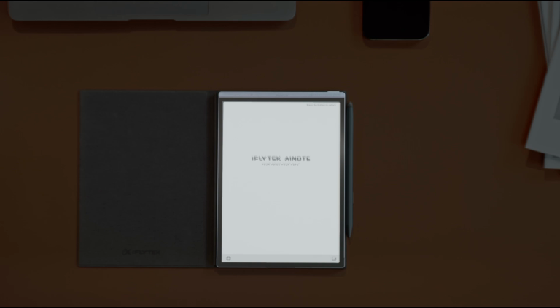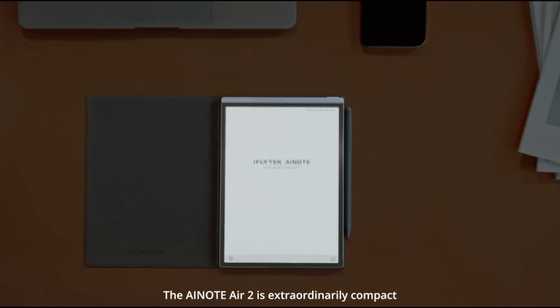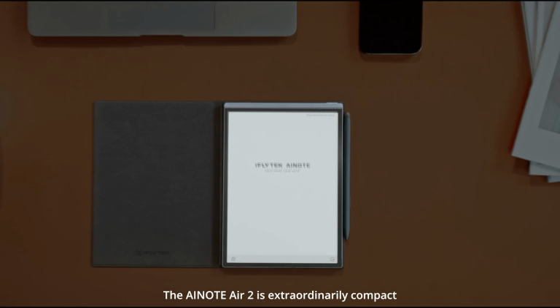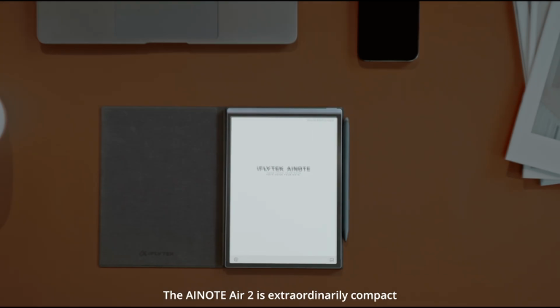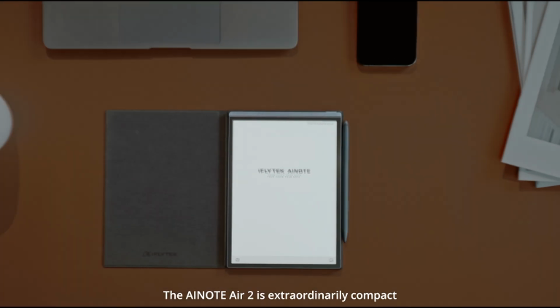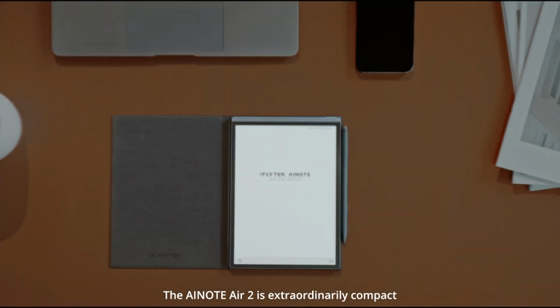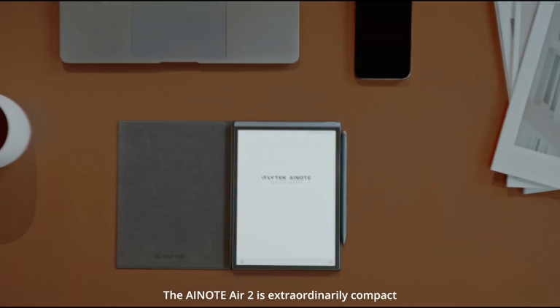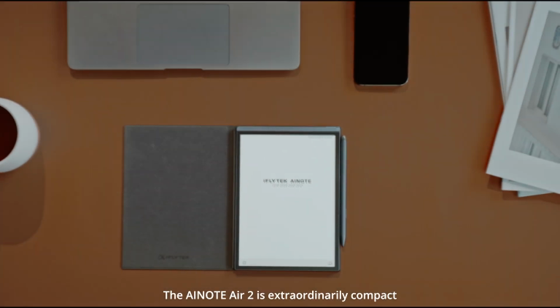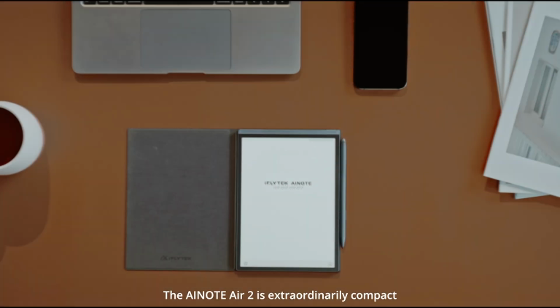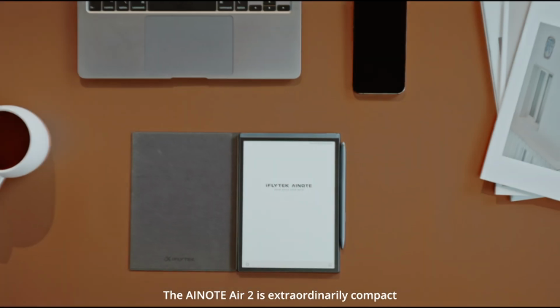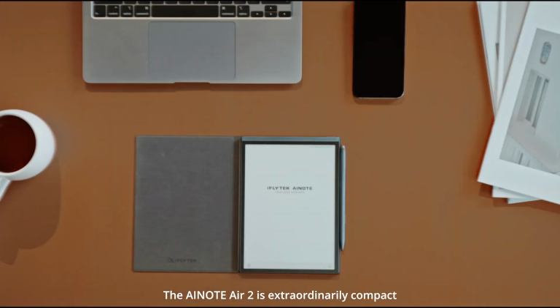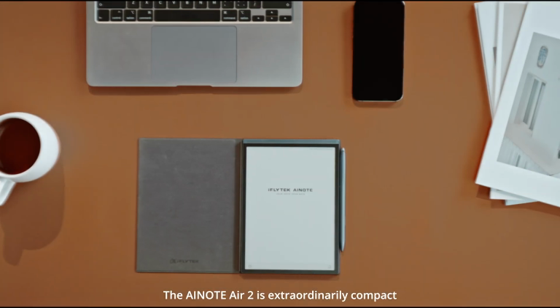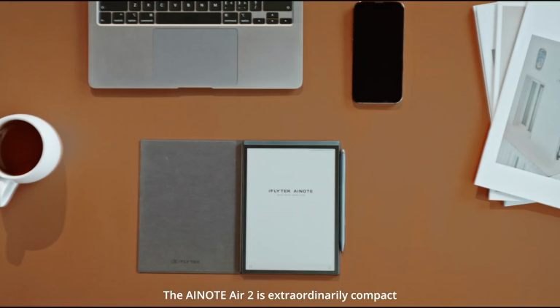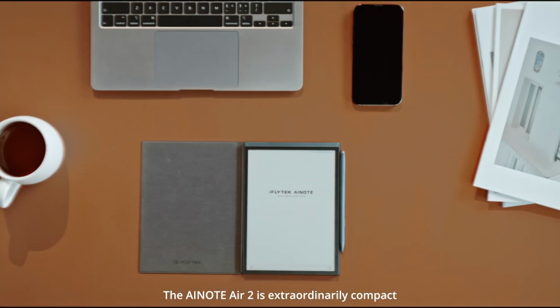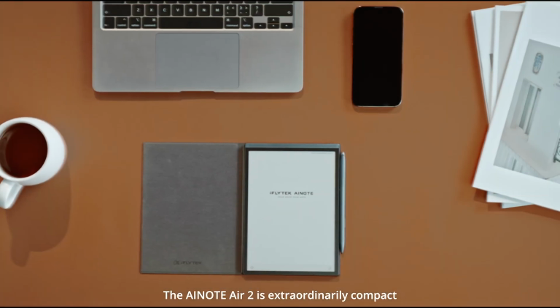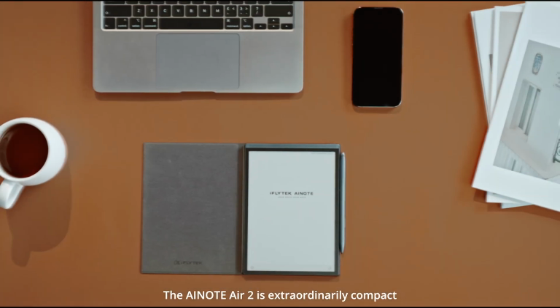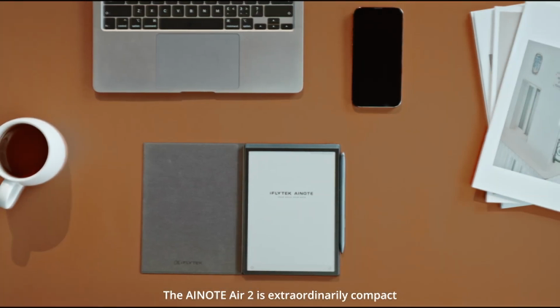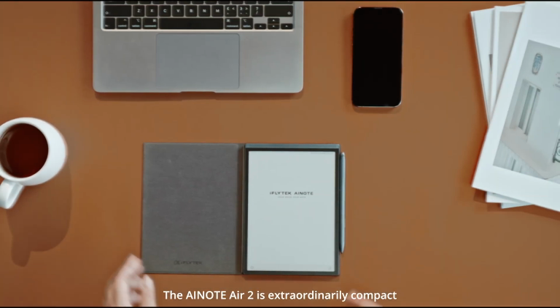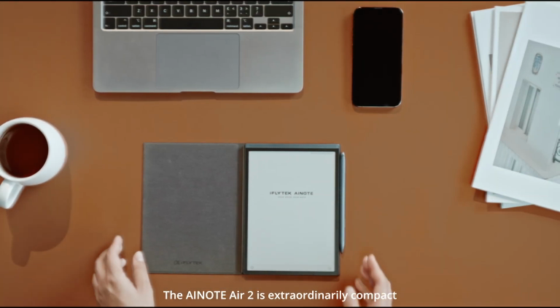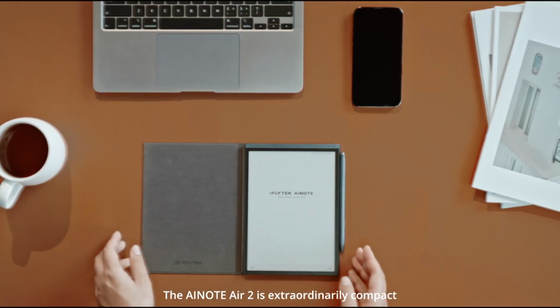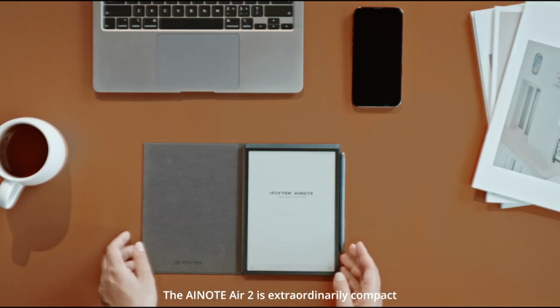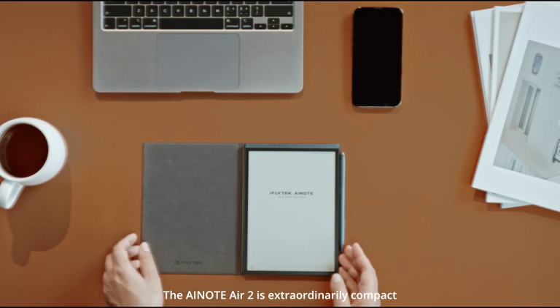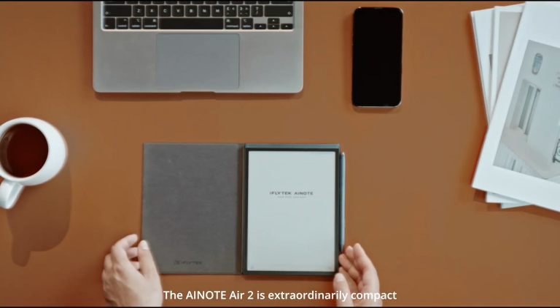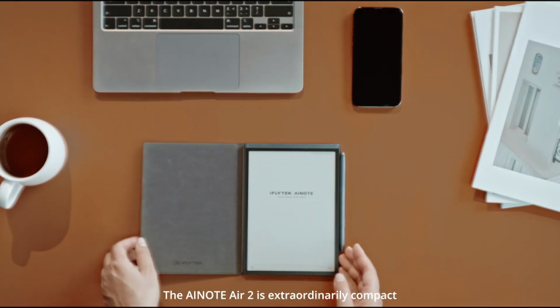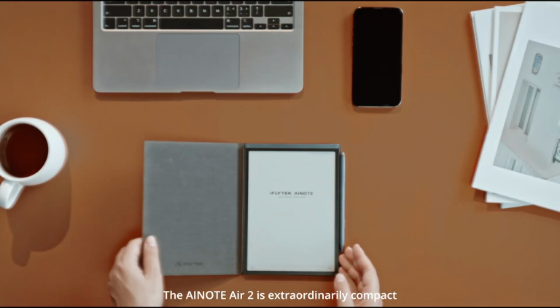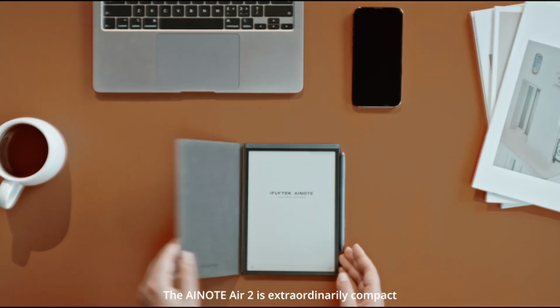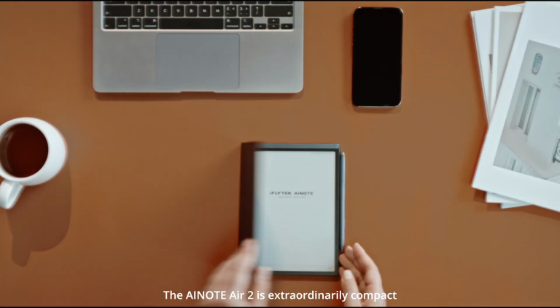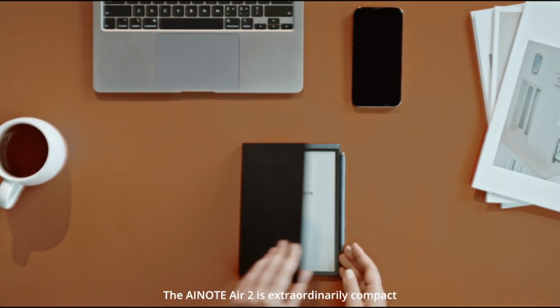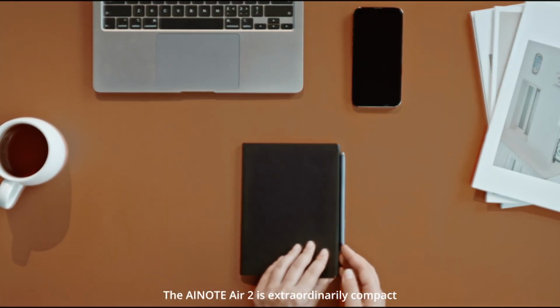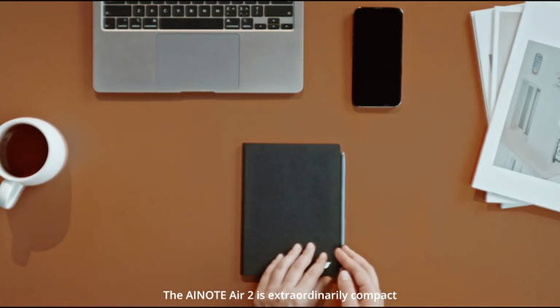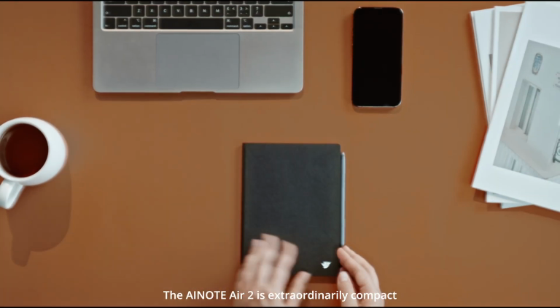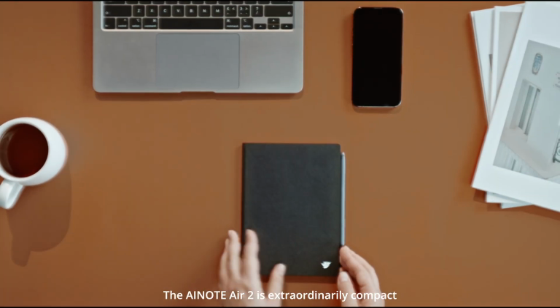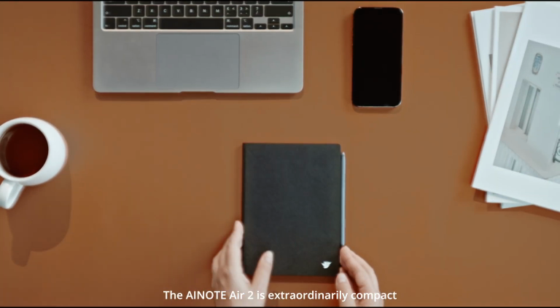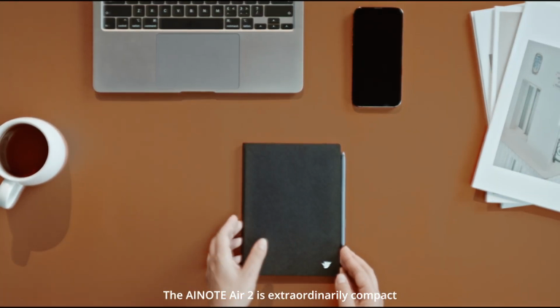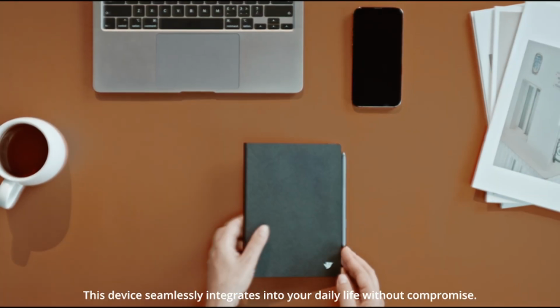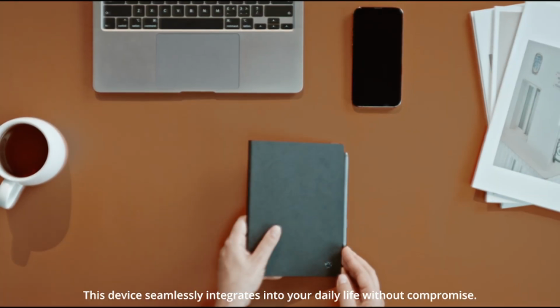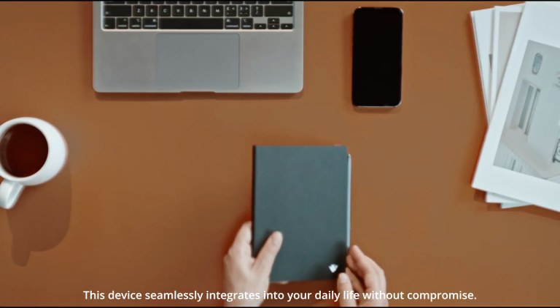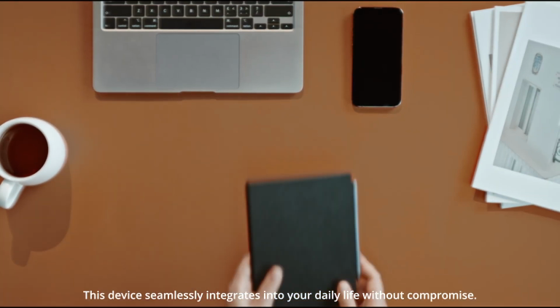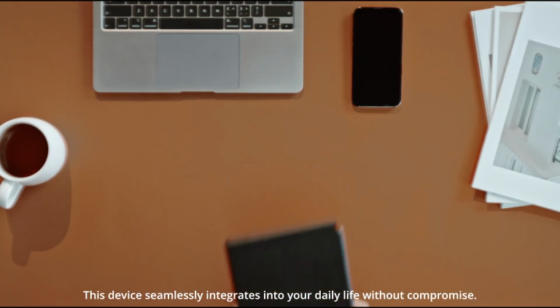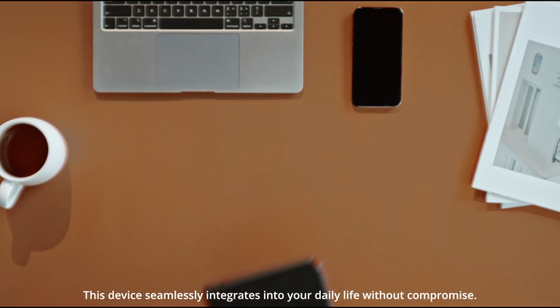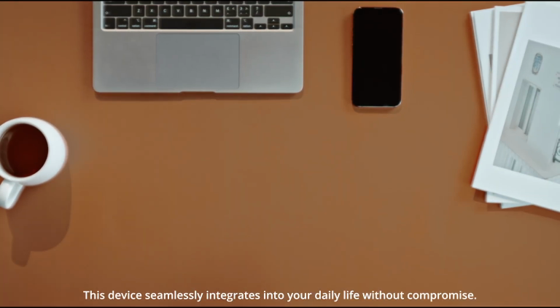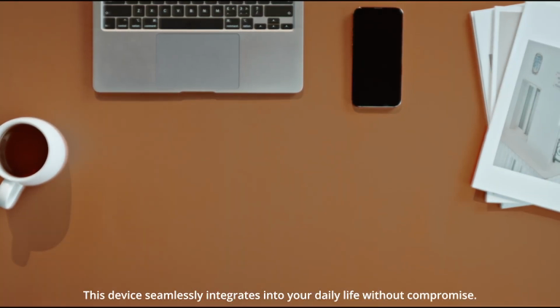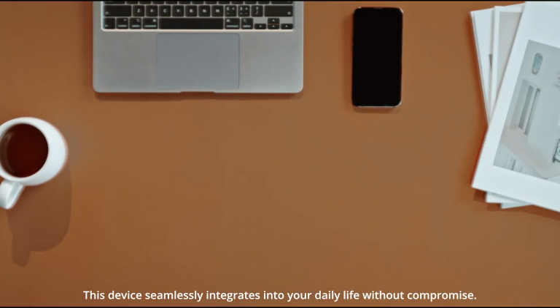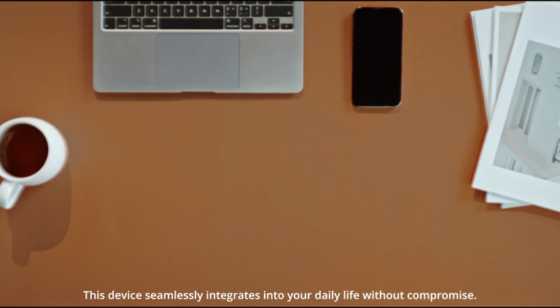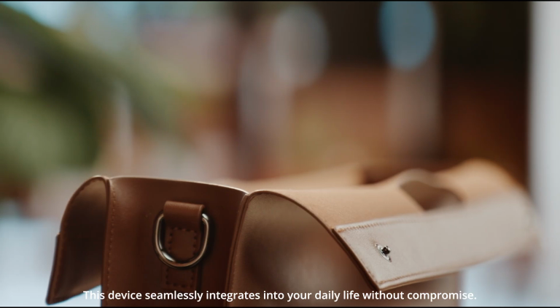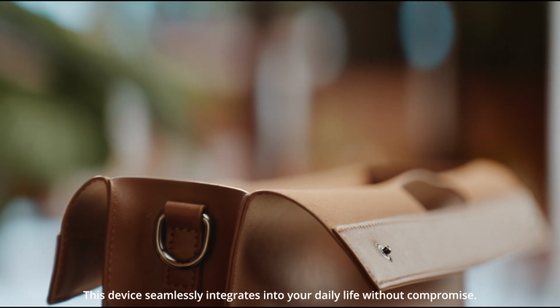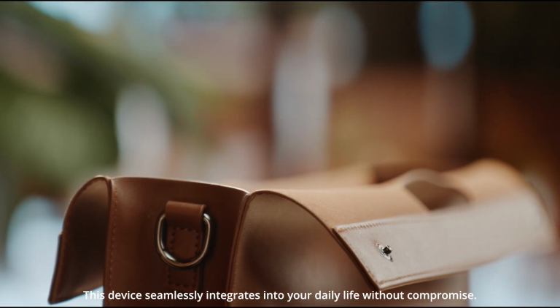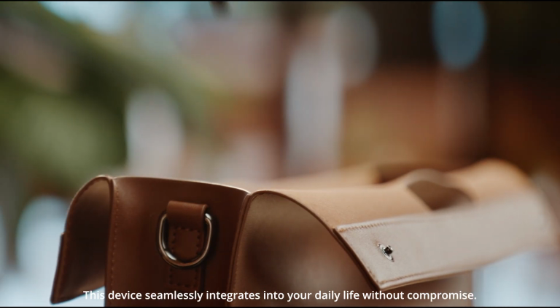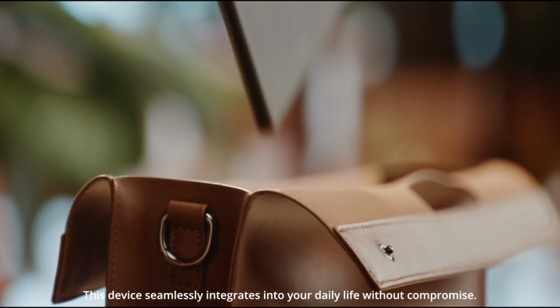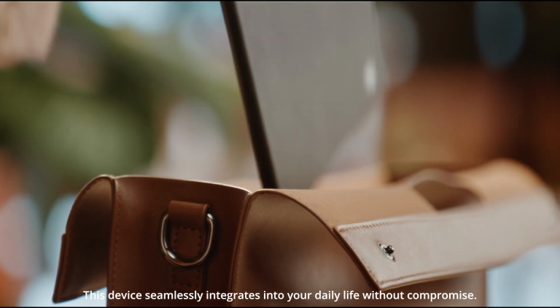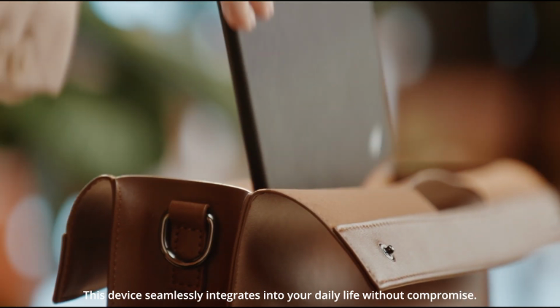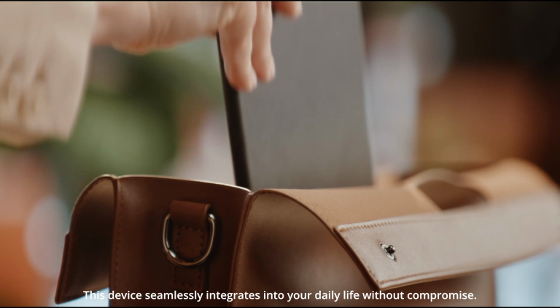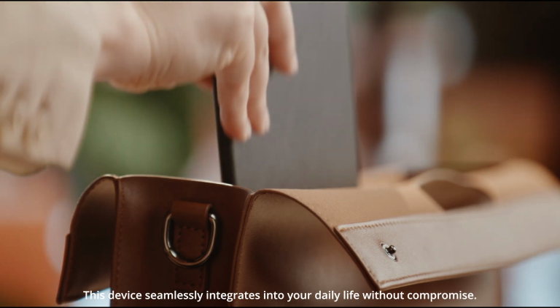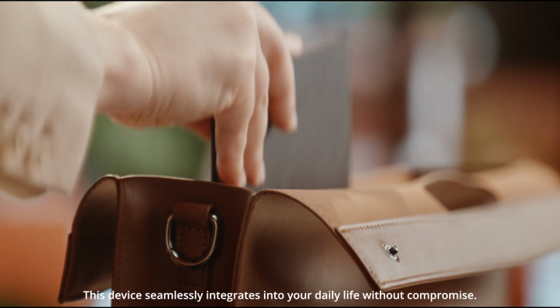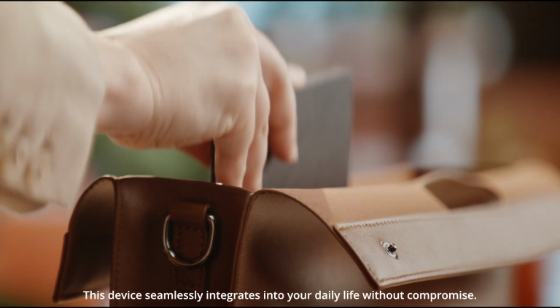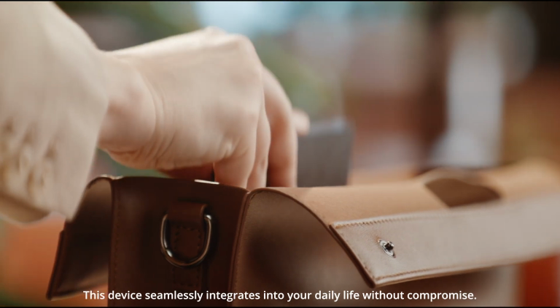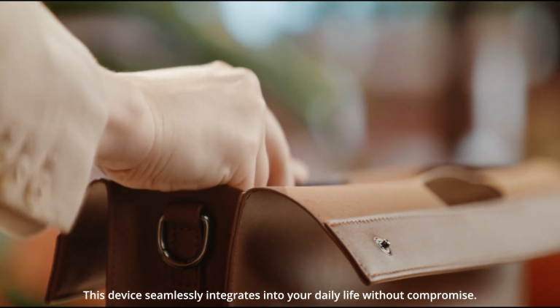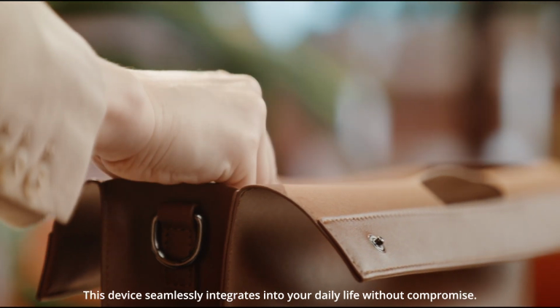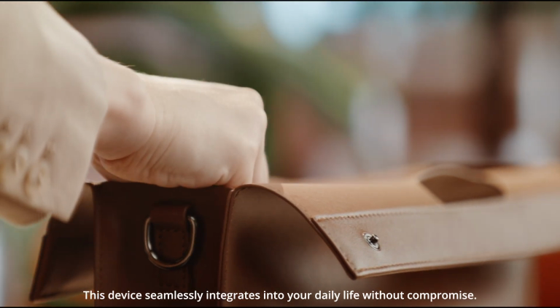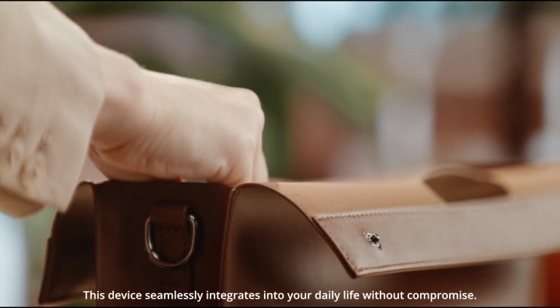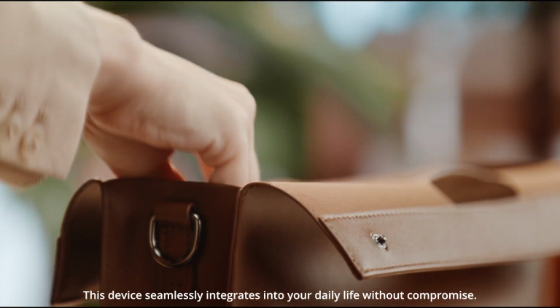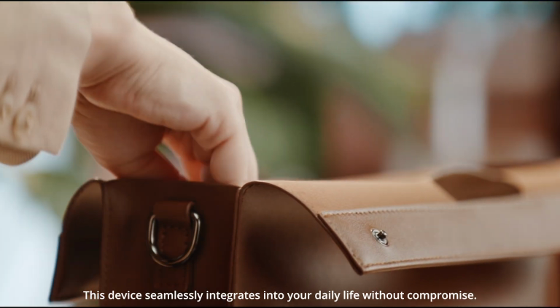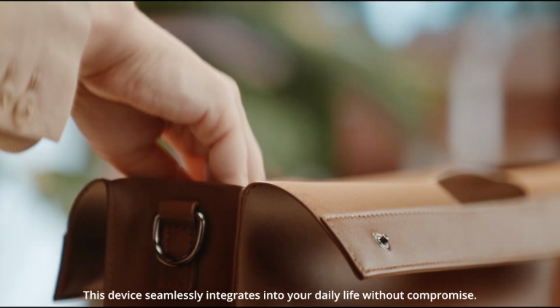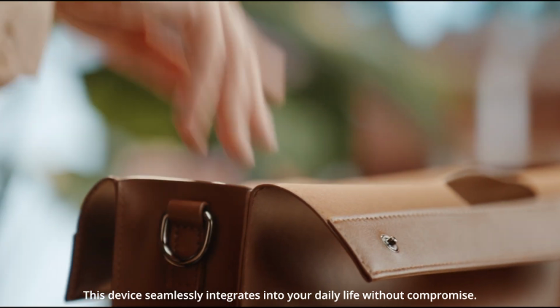The AI Note Air 2 is extraordinarily compact. This device seamlessly integrates into your daily life without compromise.